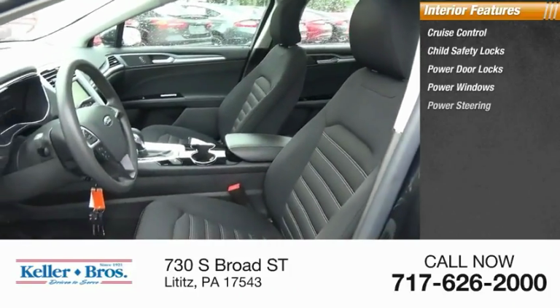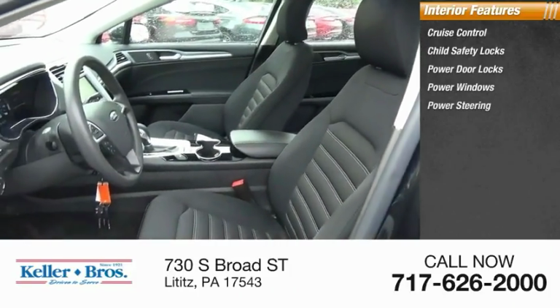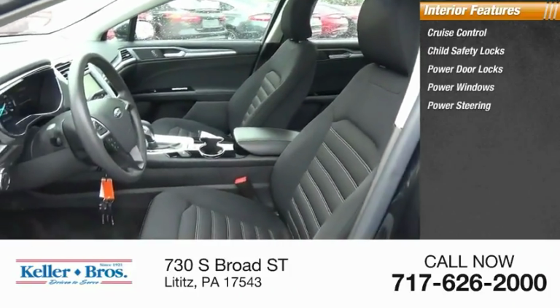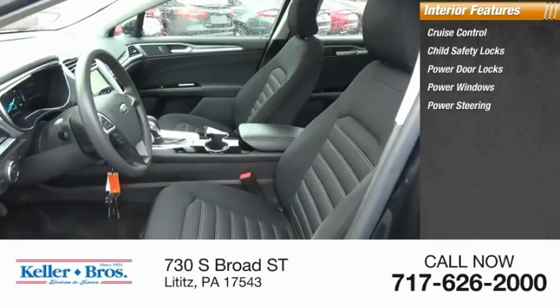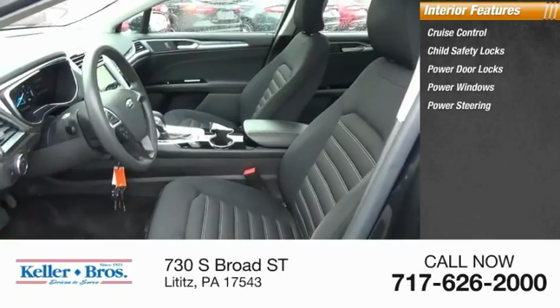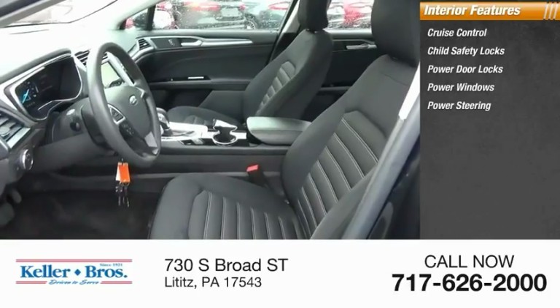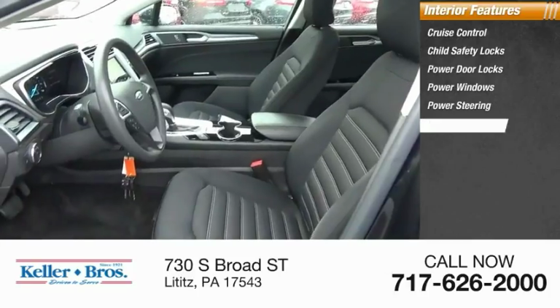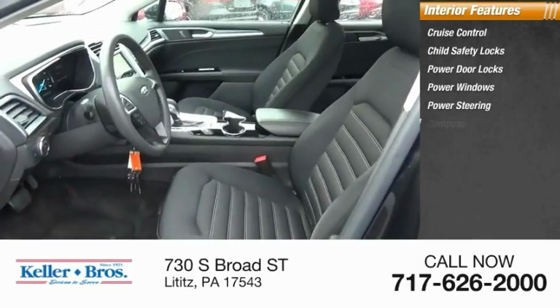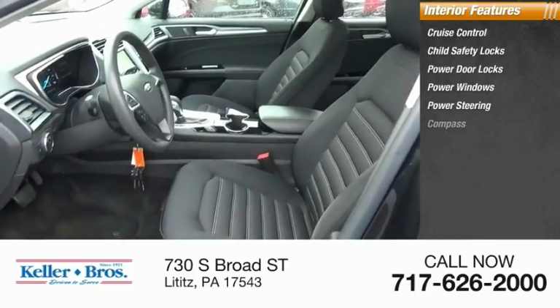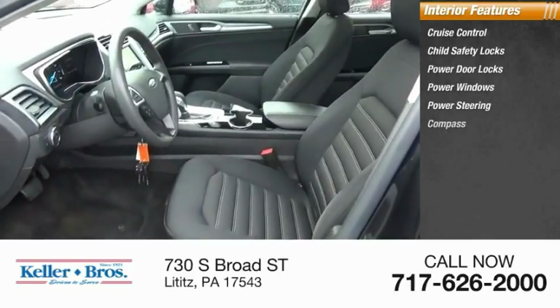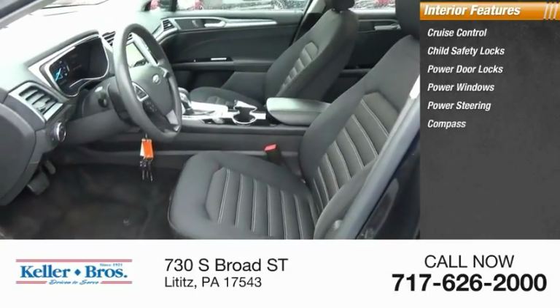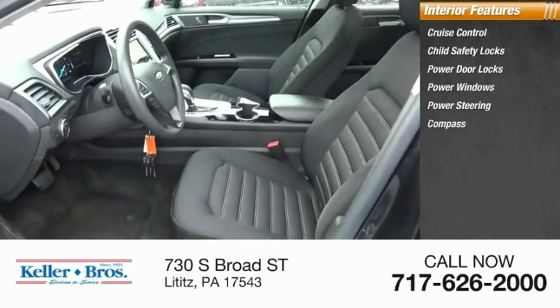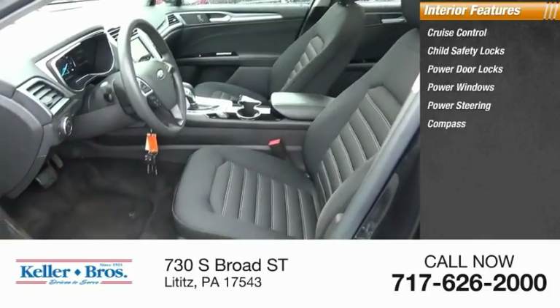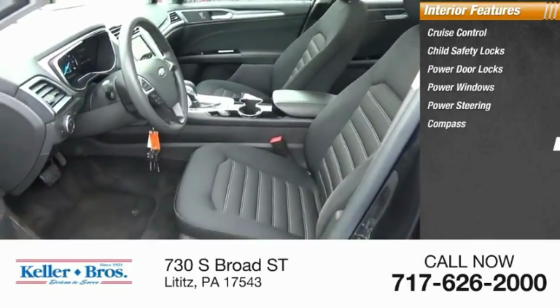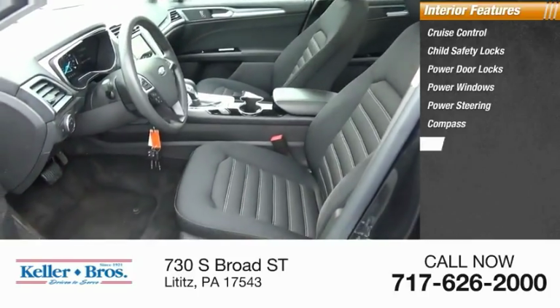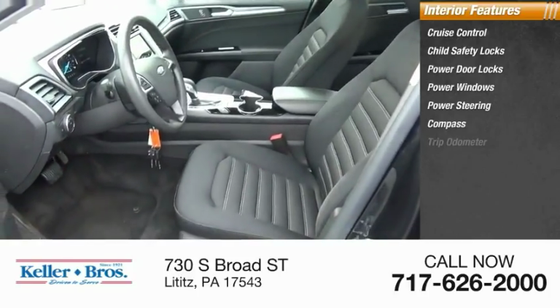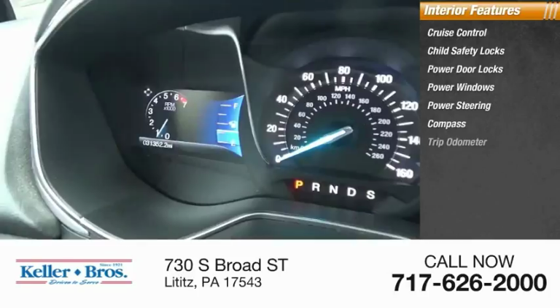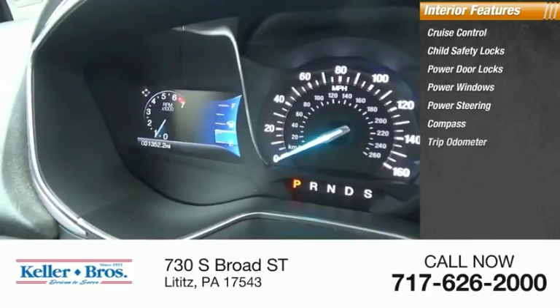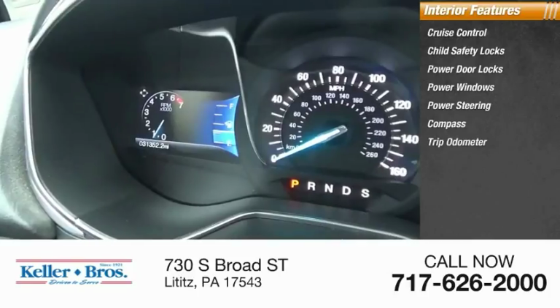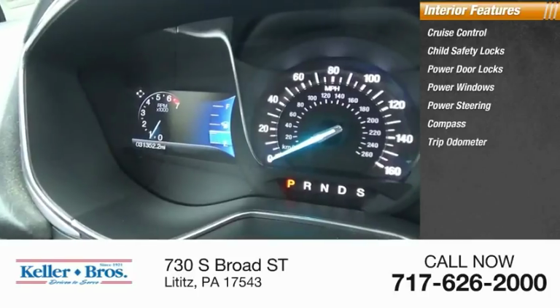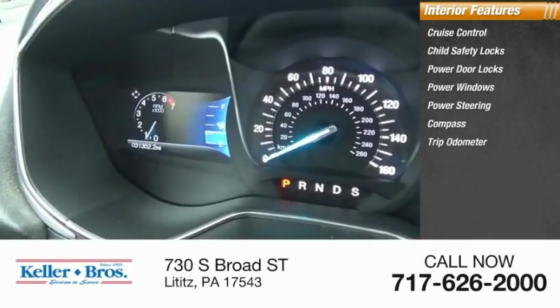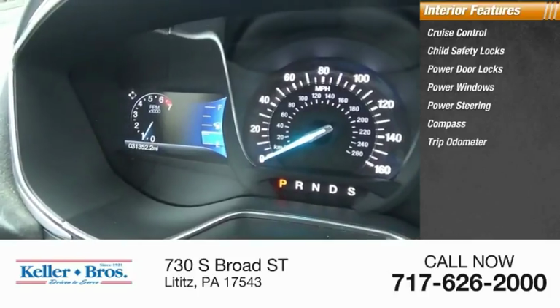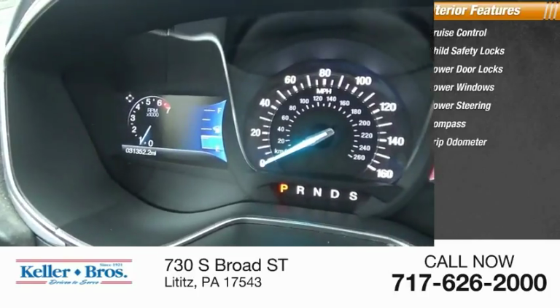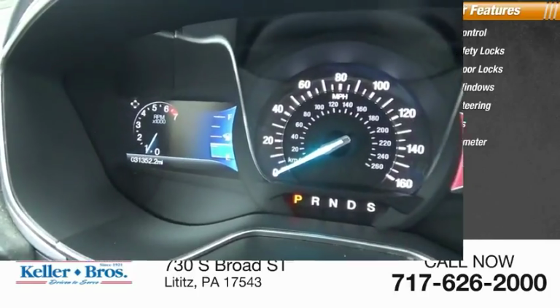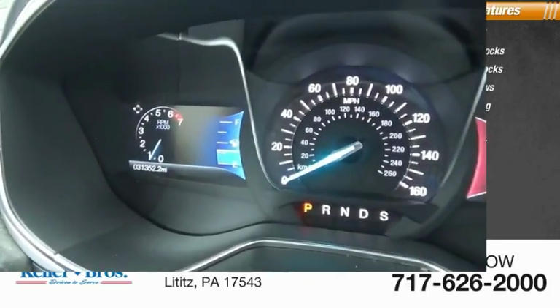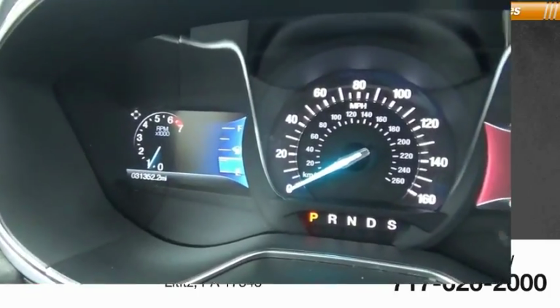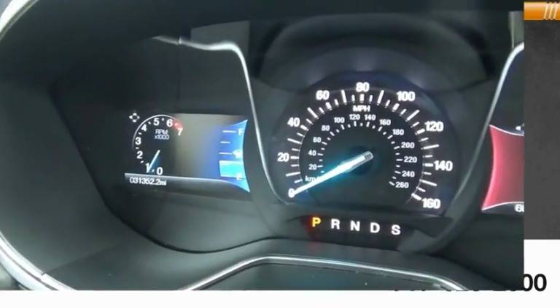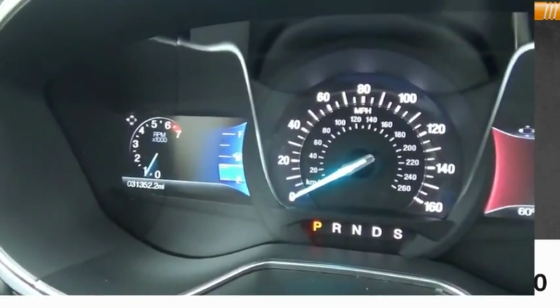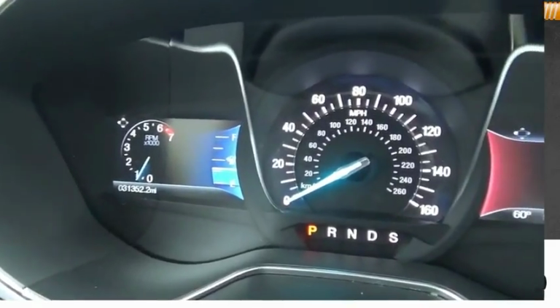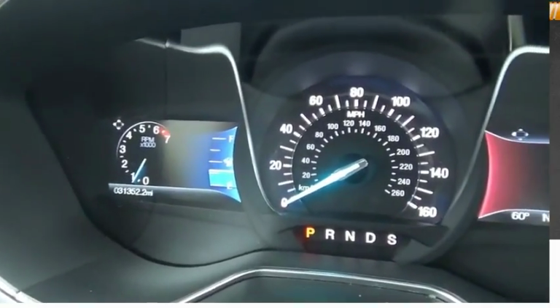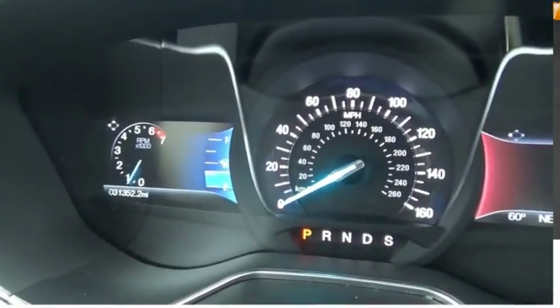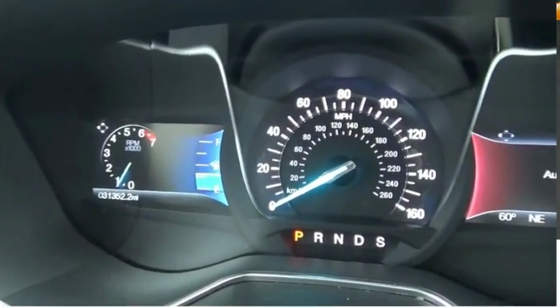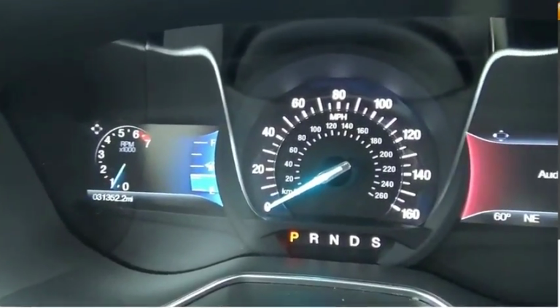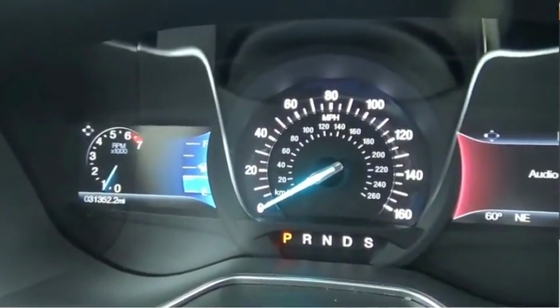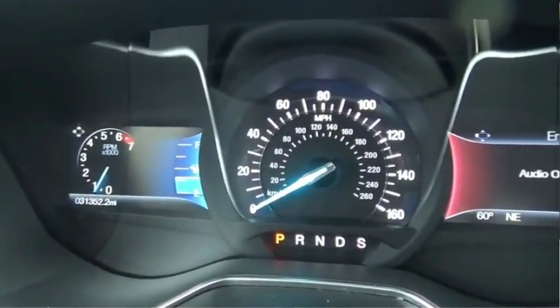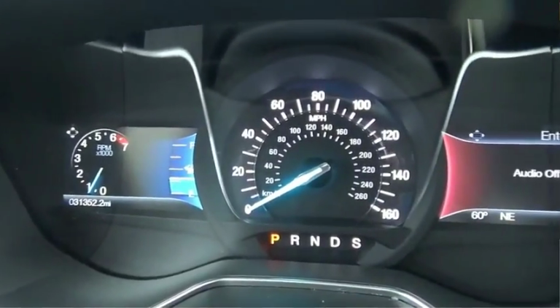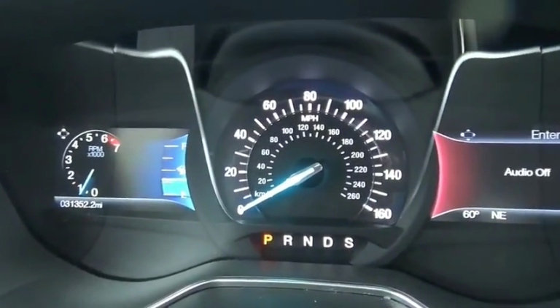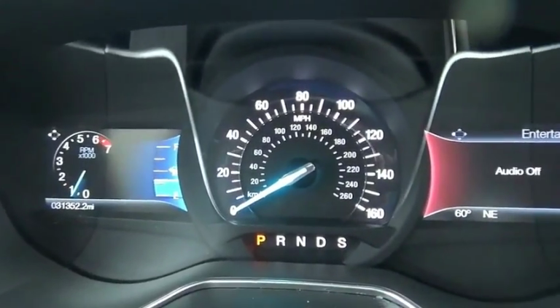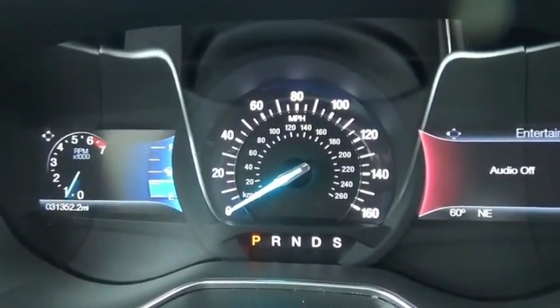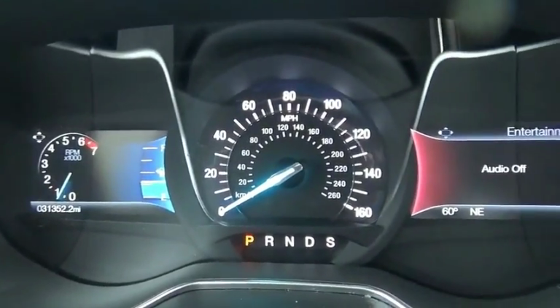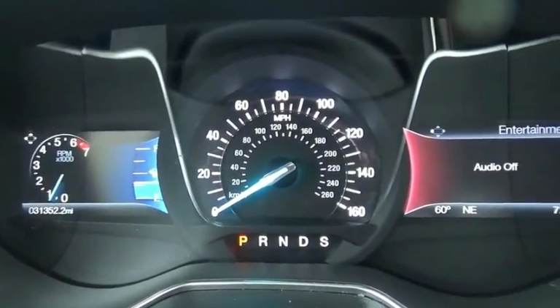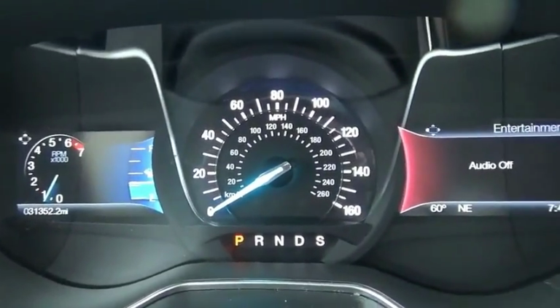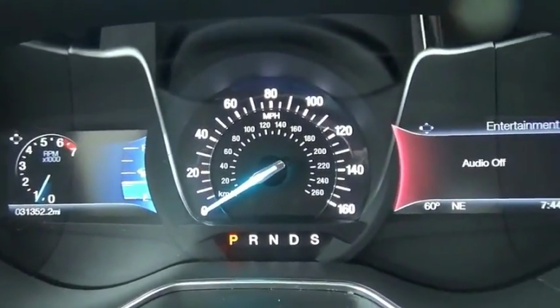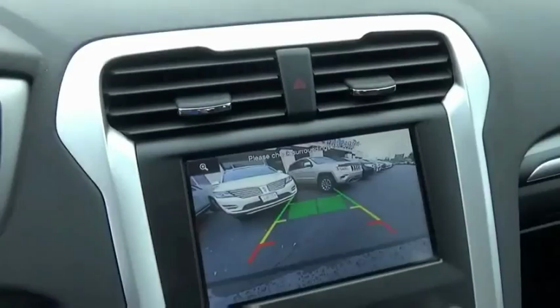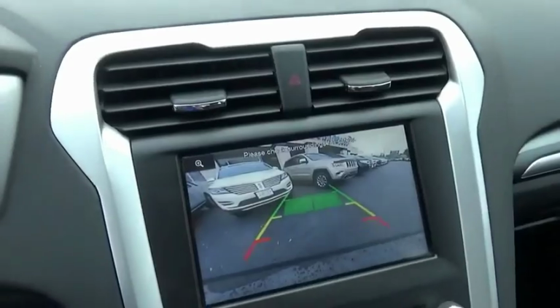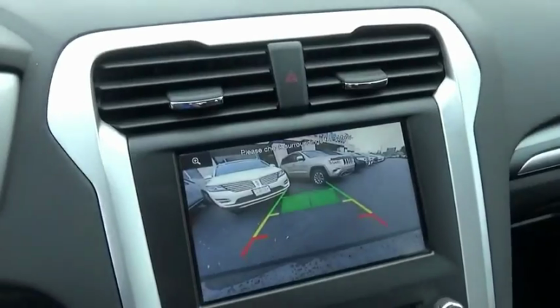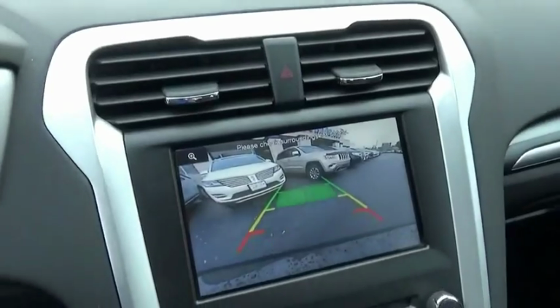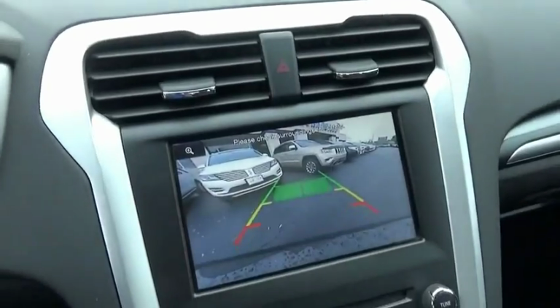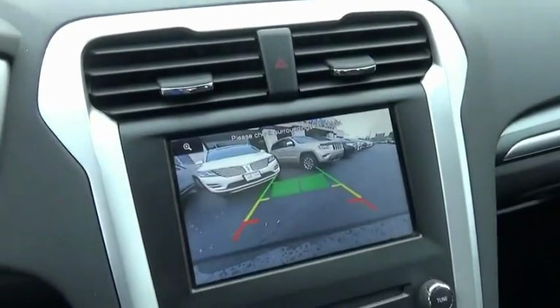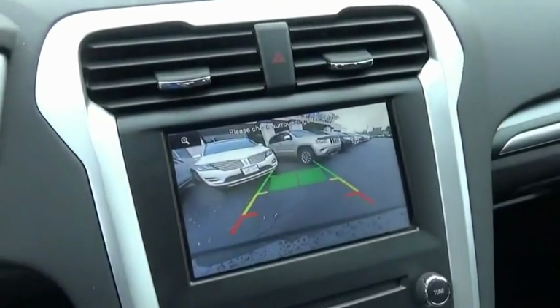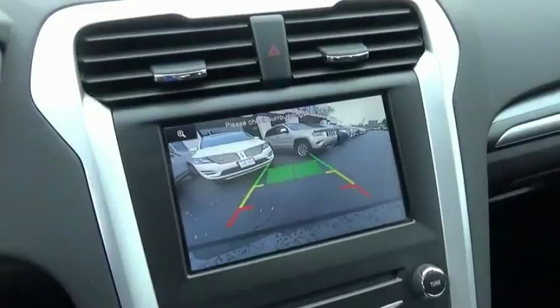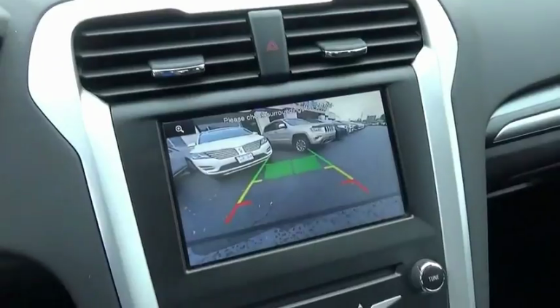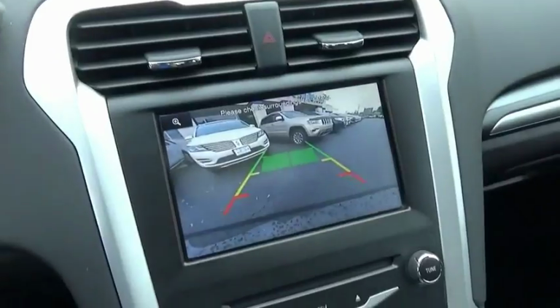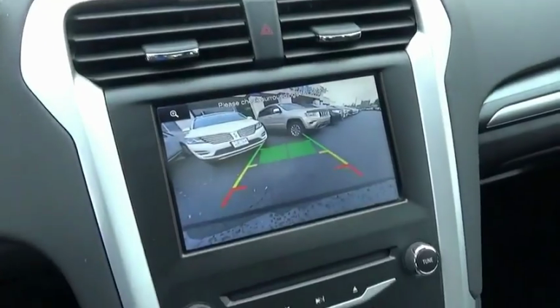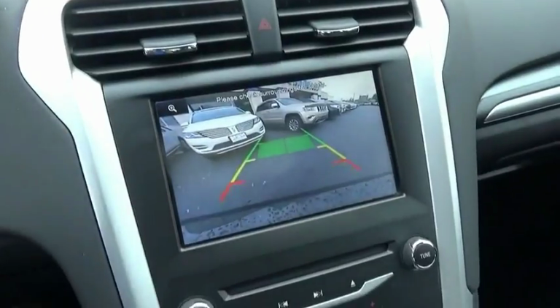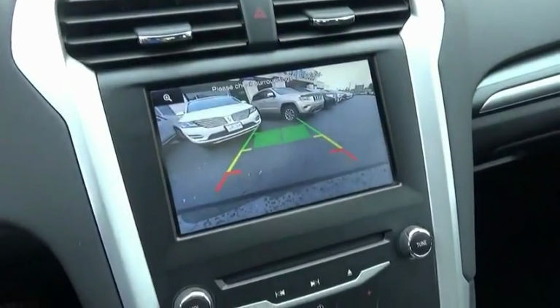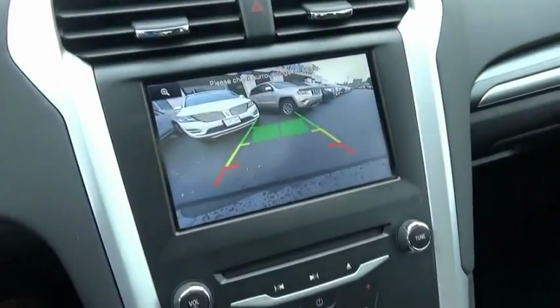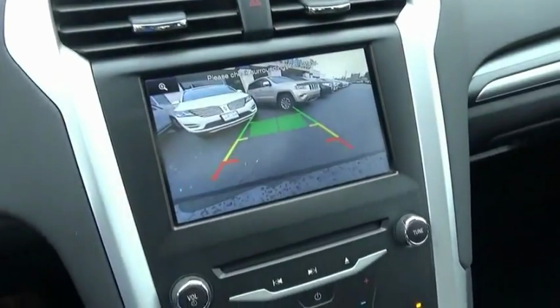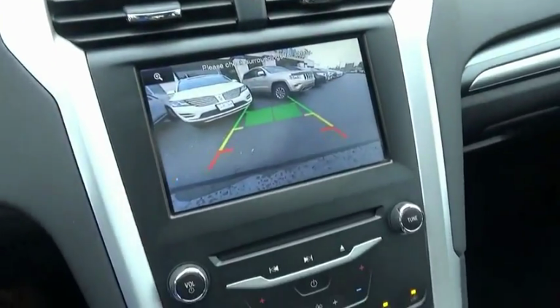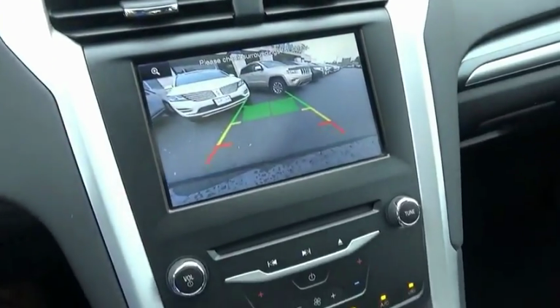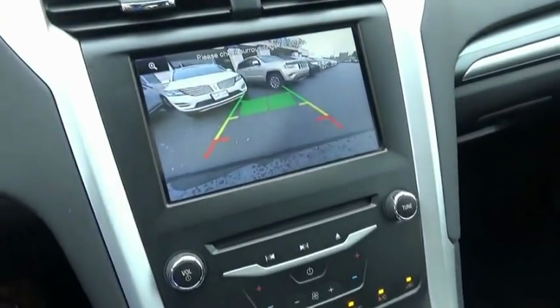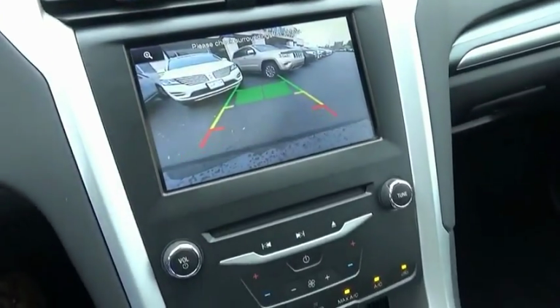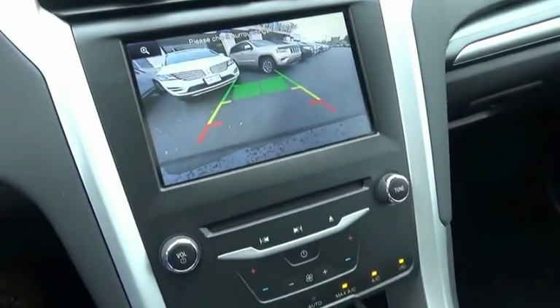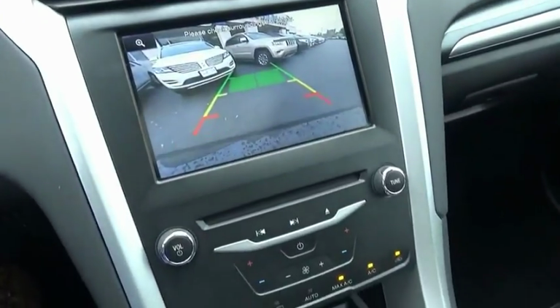Inside you'll find cruise control, child safety locks, power door locks, power windows, power steering, compass, and trip odometer. Wouldn't you look great in this vehicle? Stop in today and see for yourself.